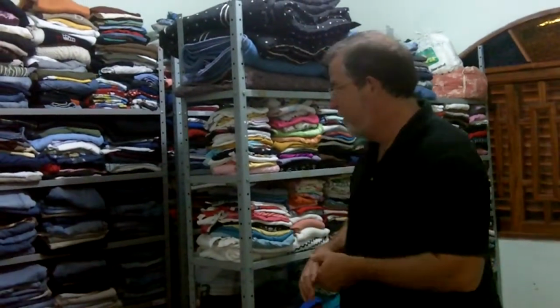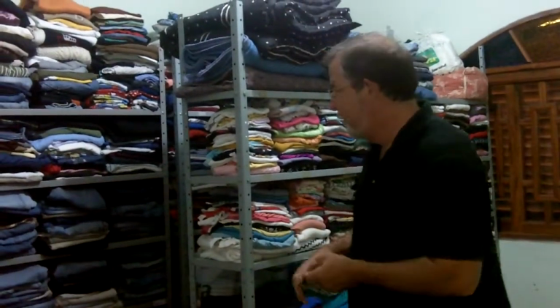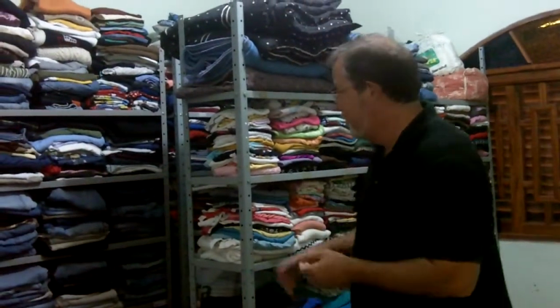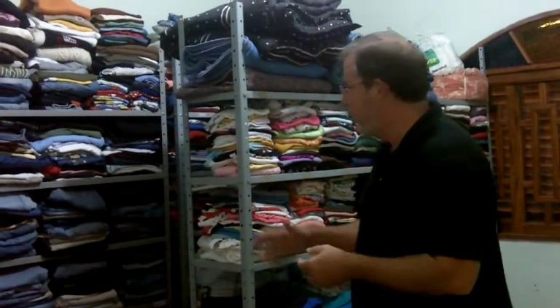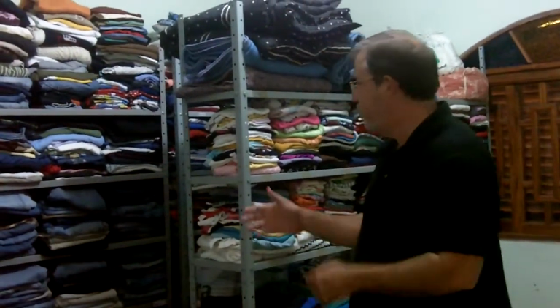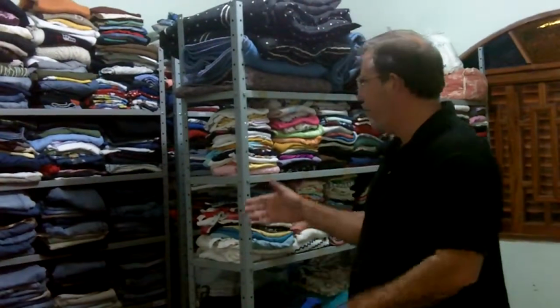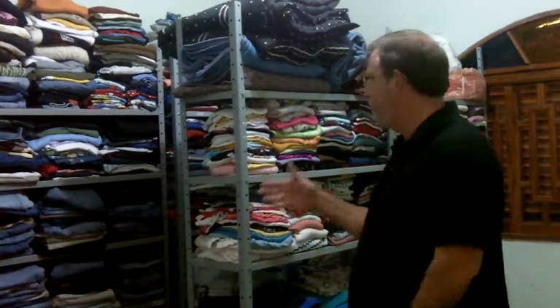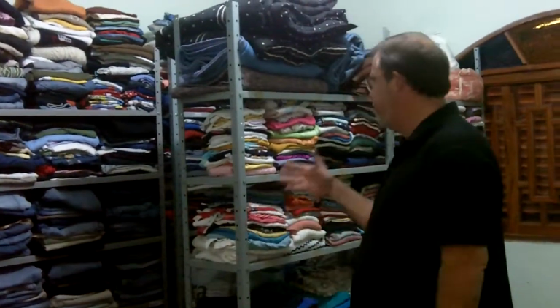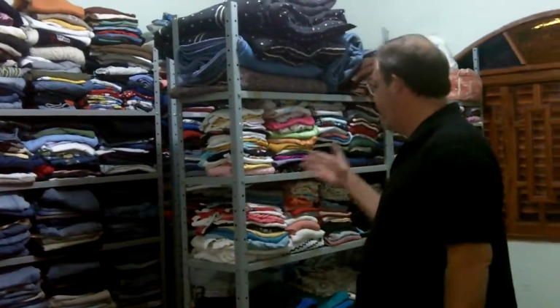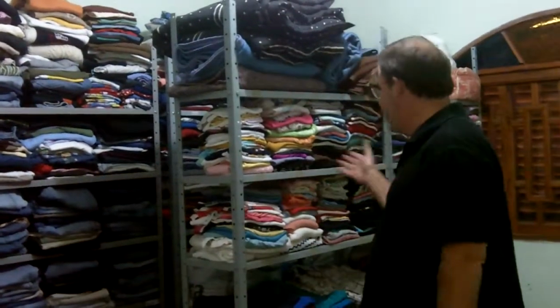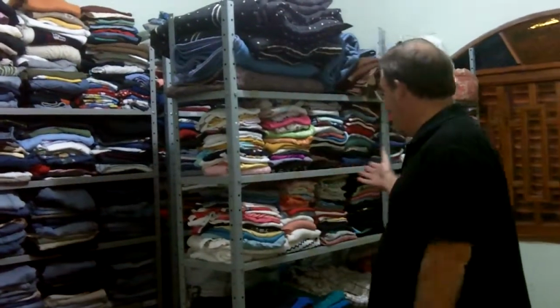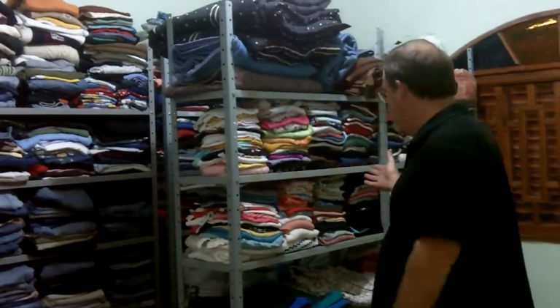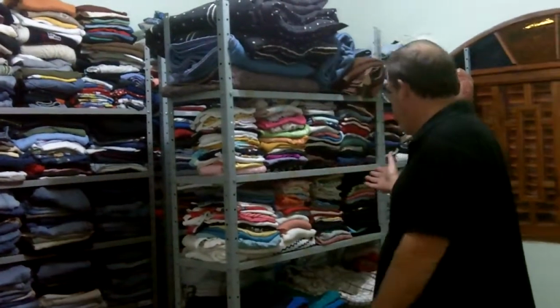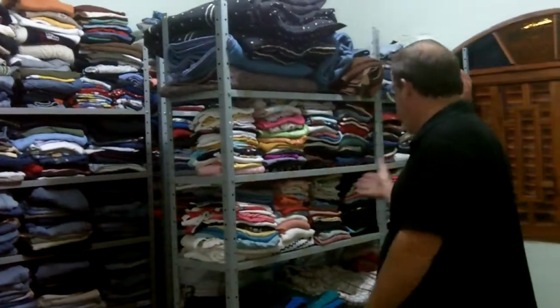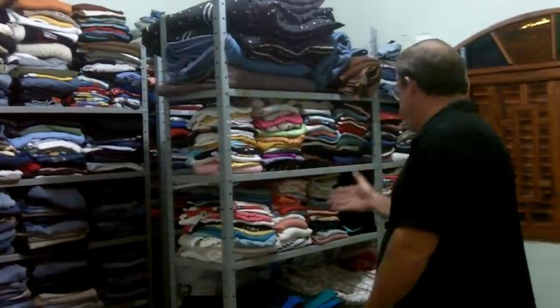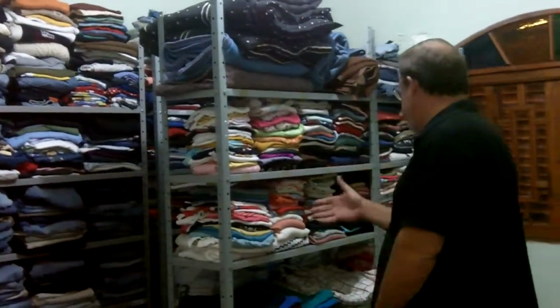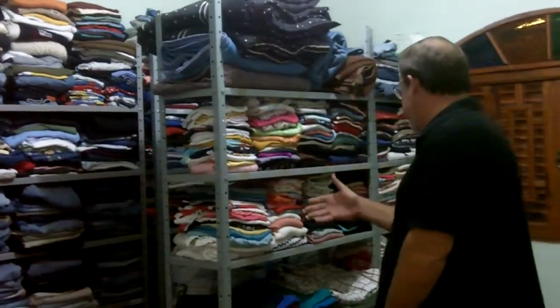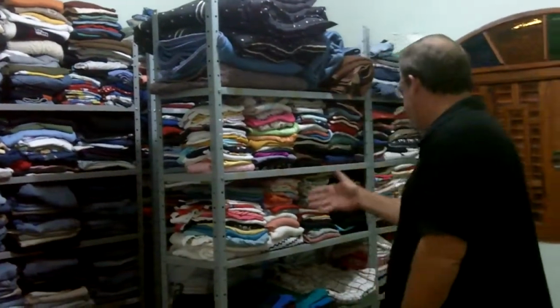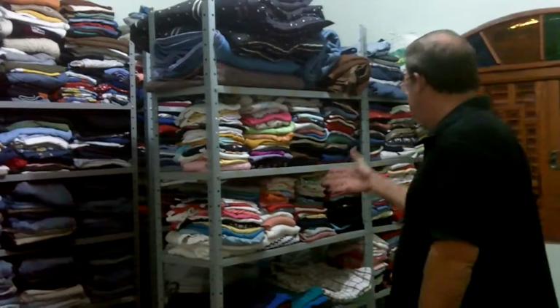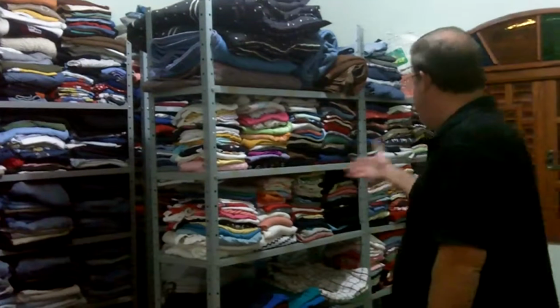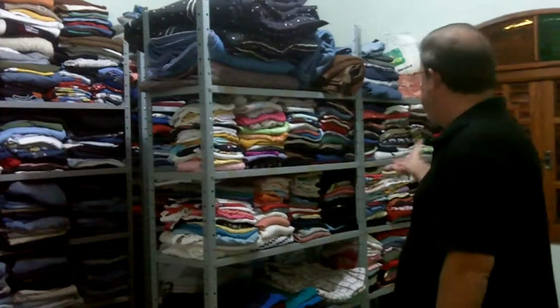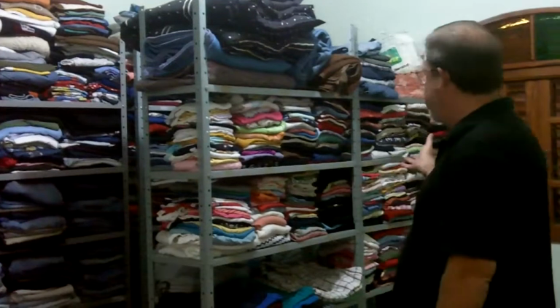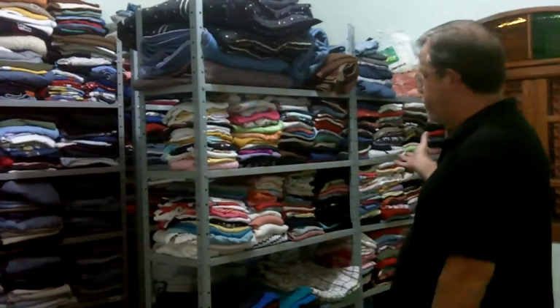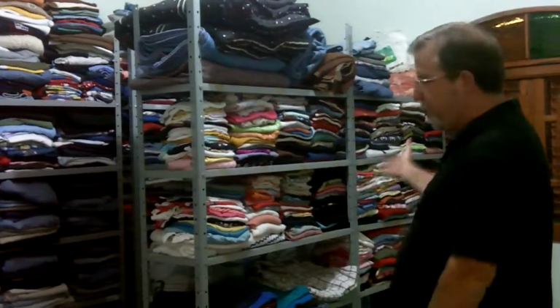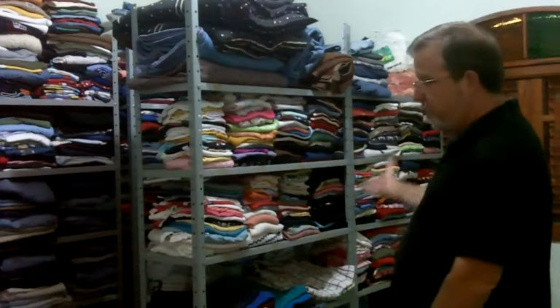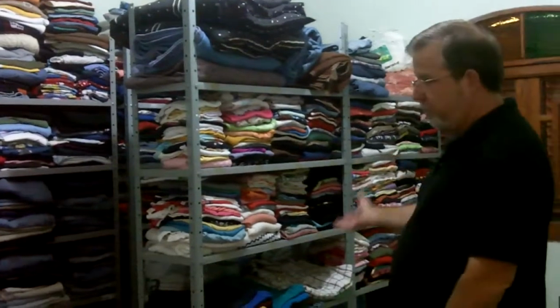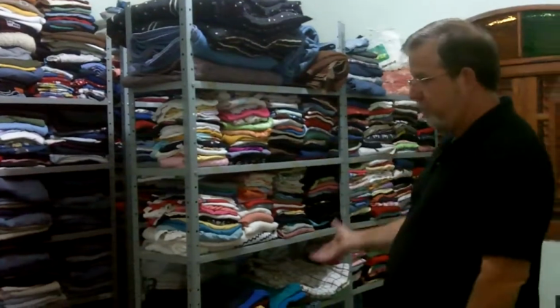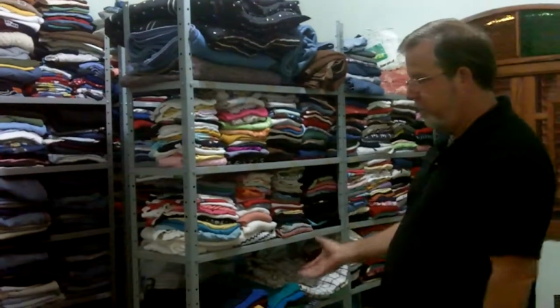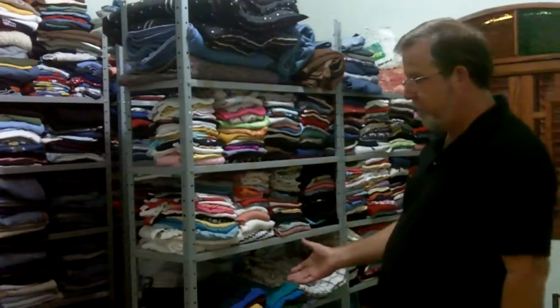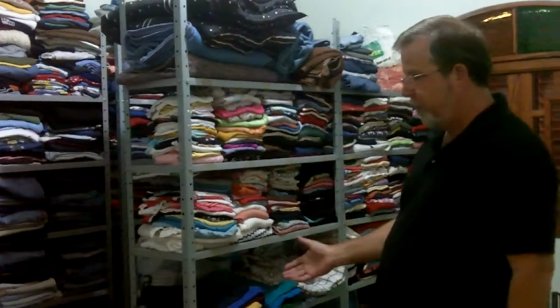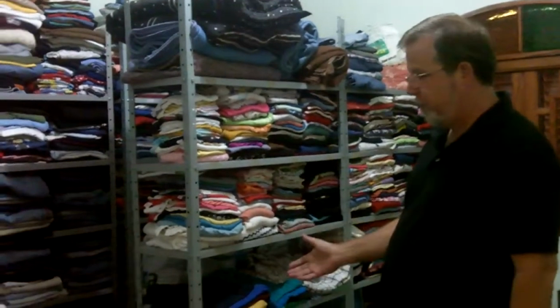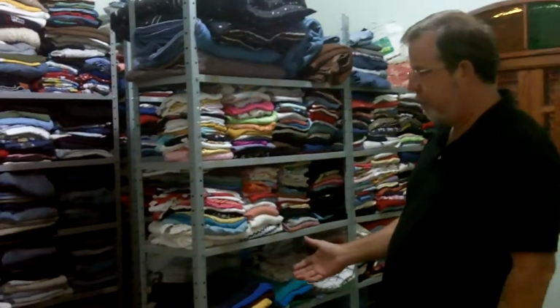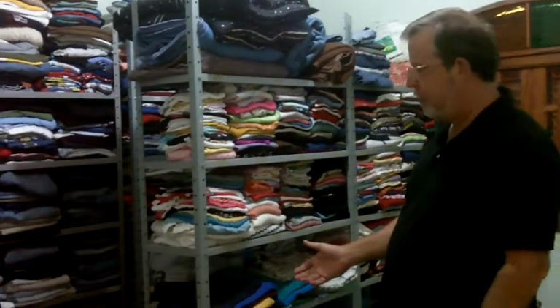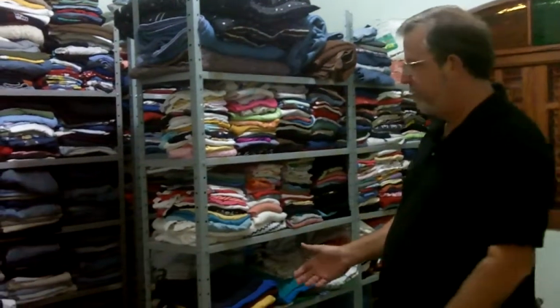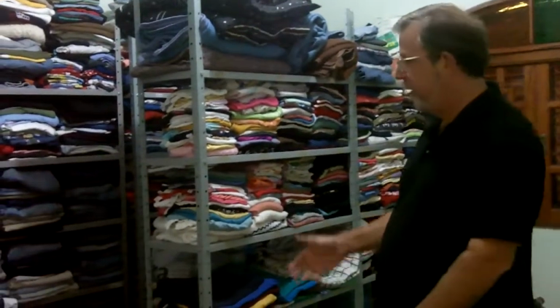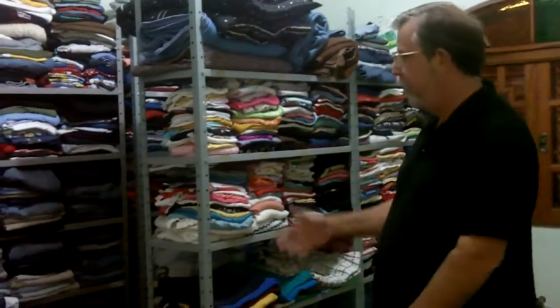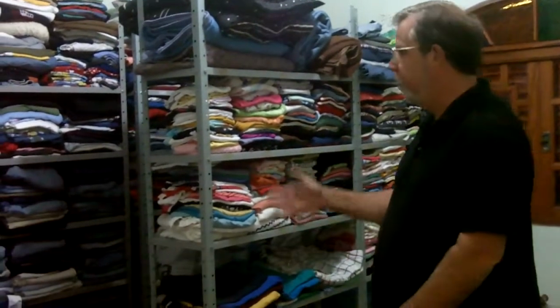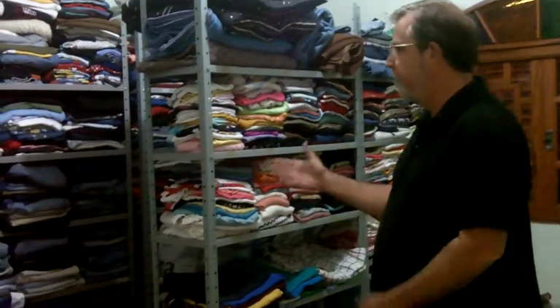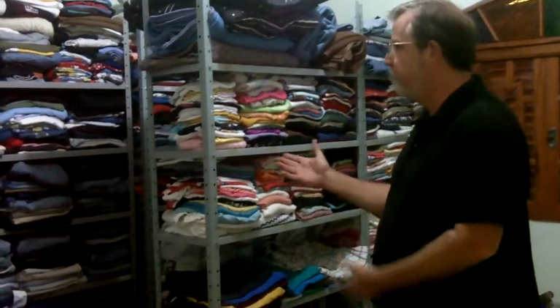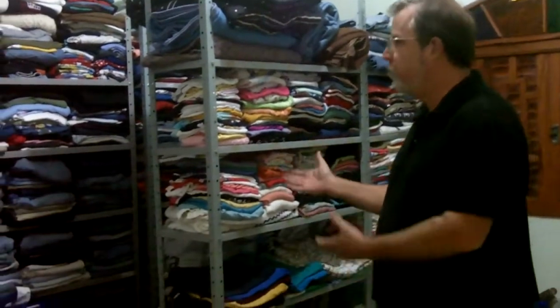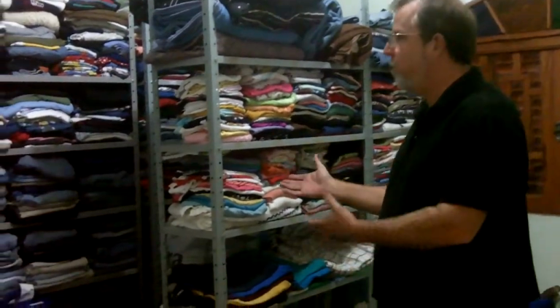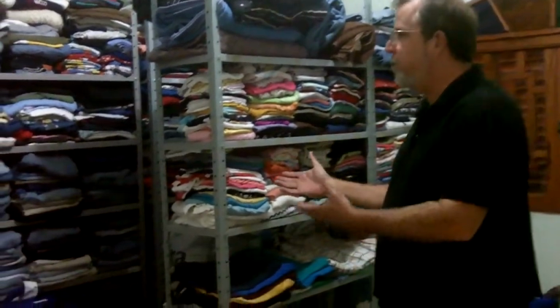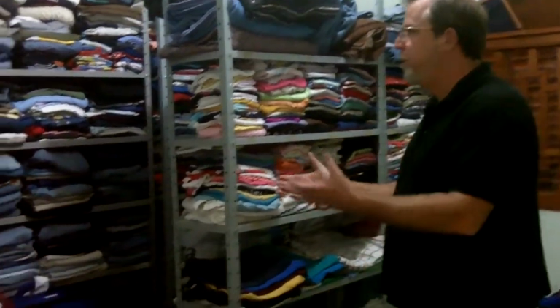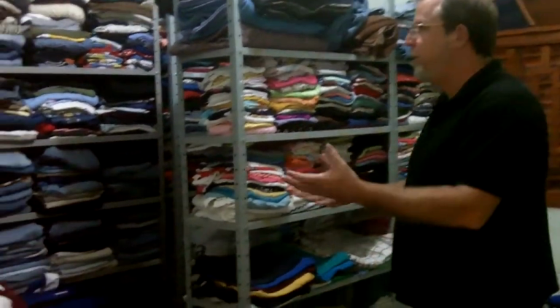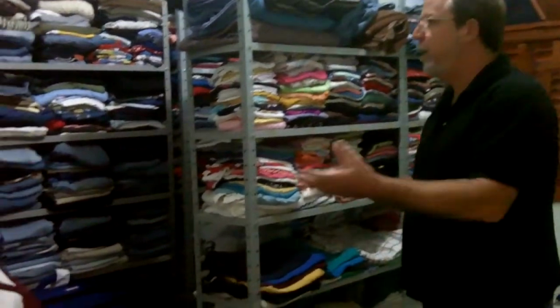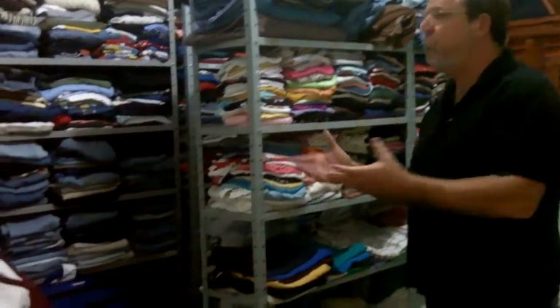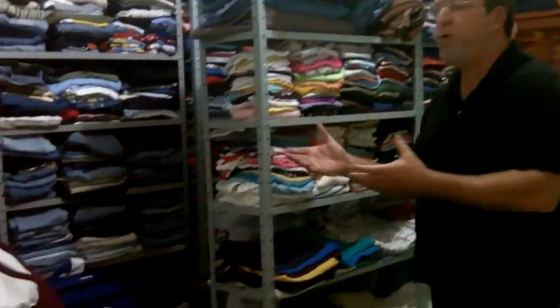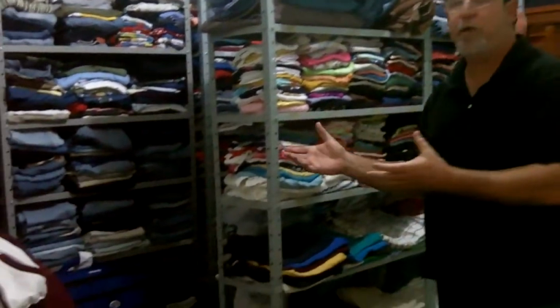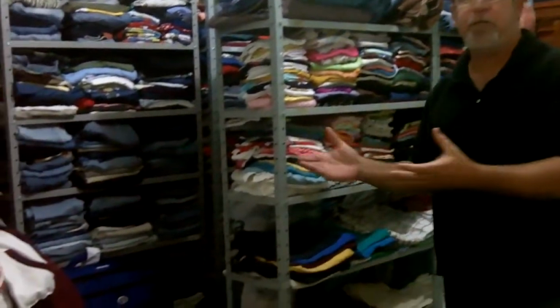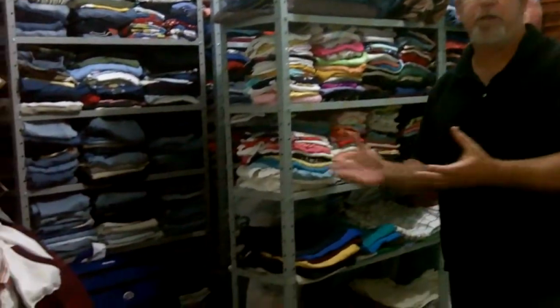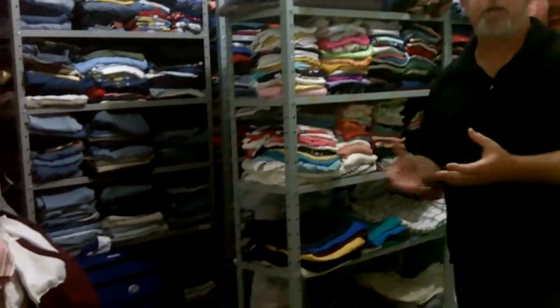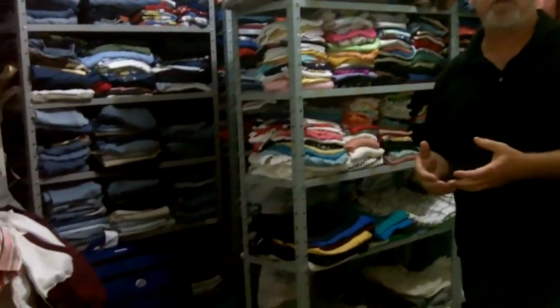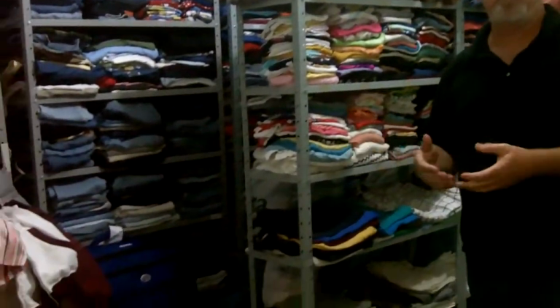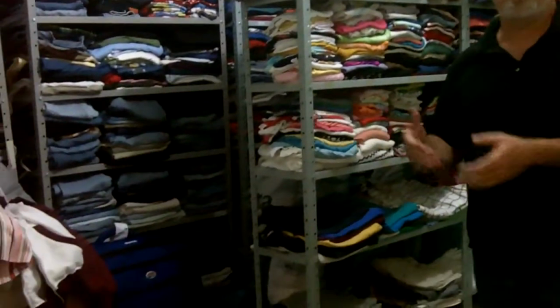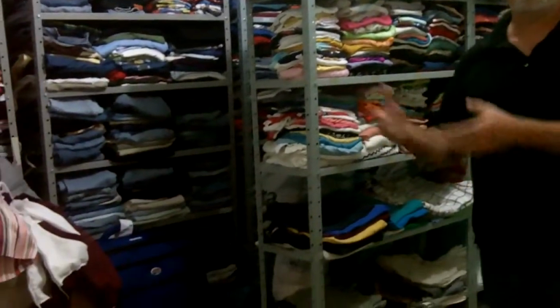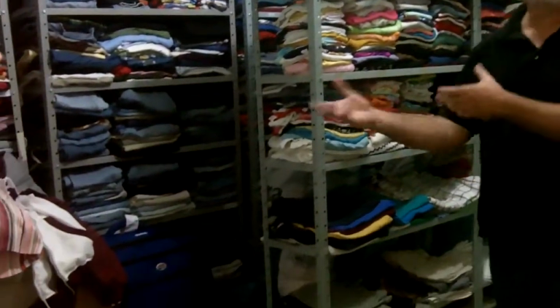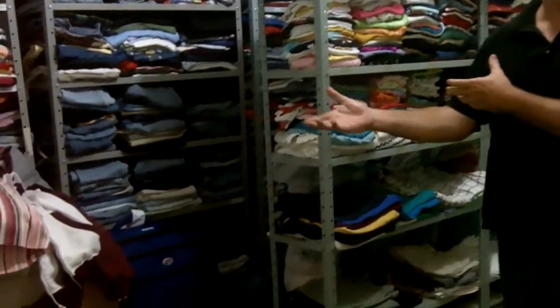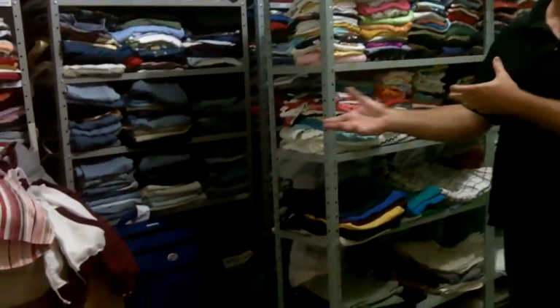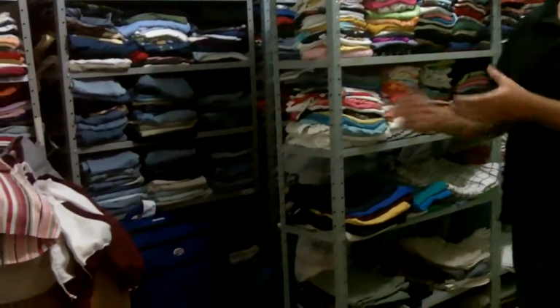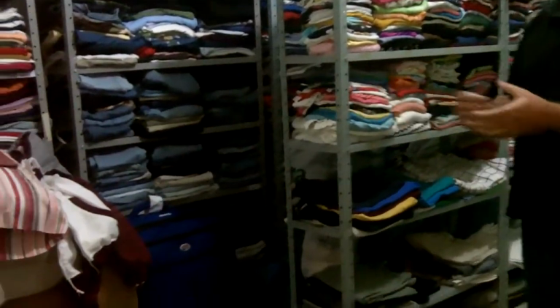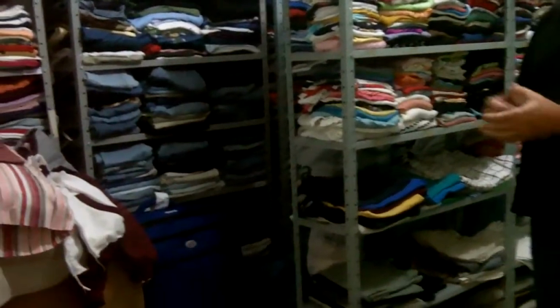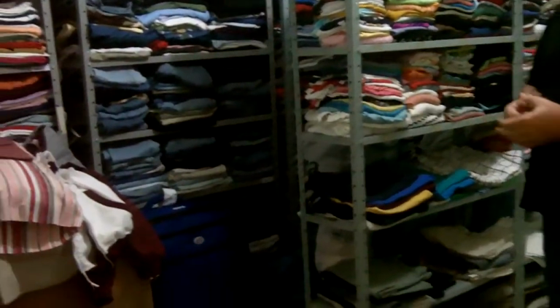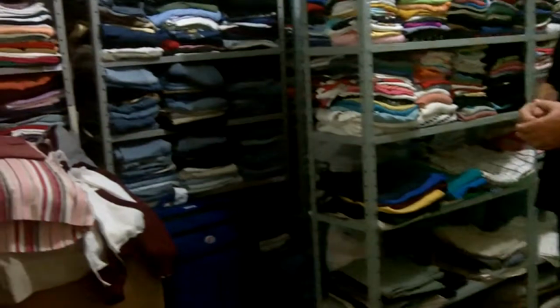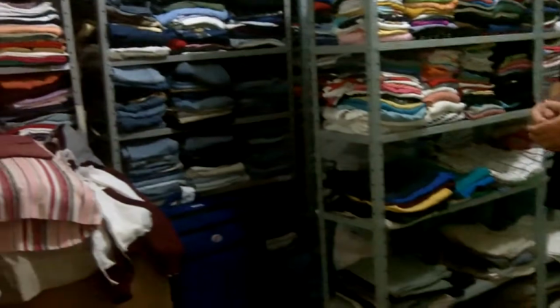We always keep a well-stocked shelf so that men and women can have whatever they need — all their needs on their clothing.